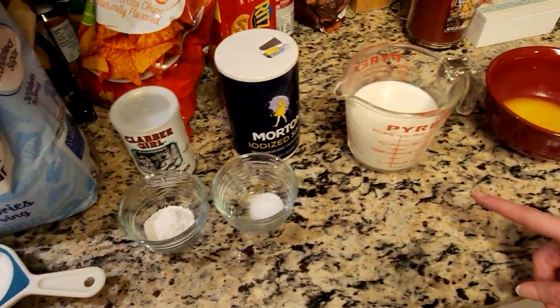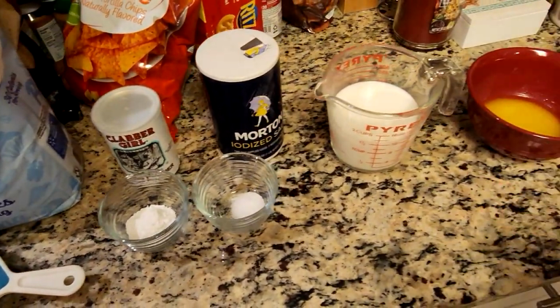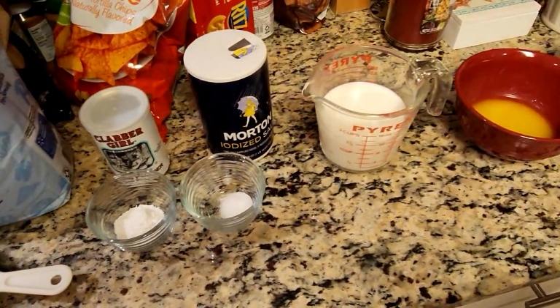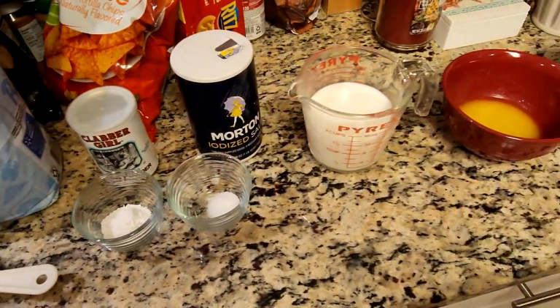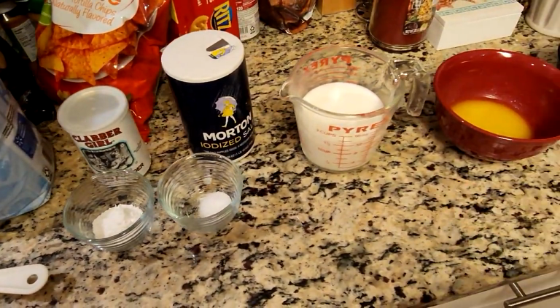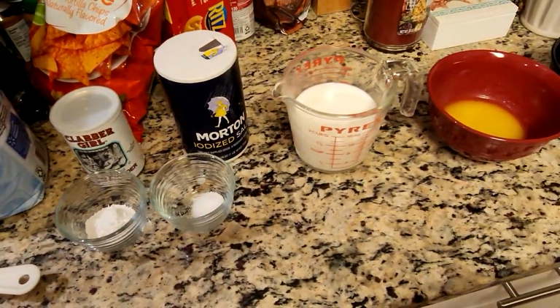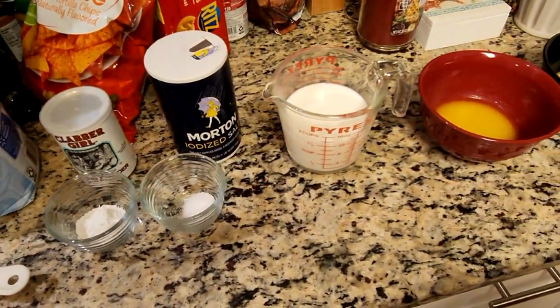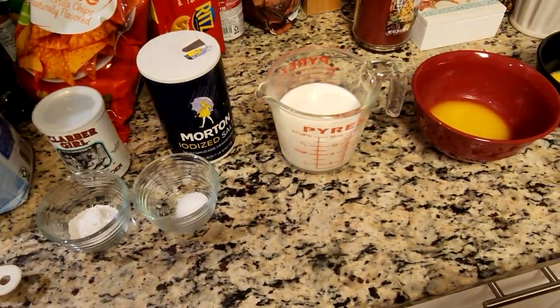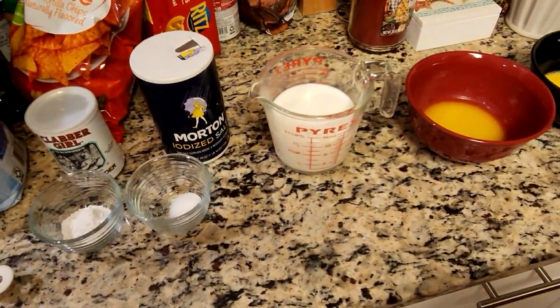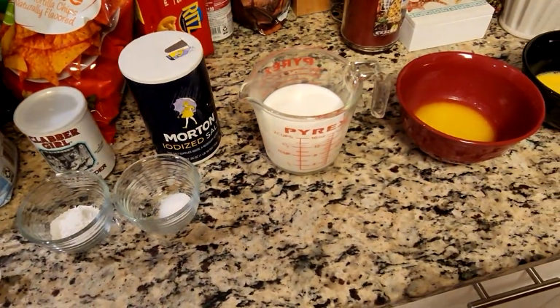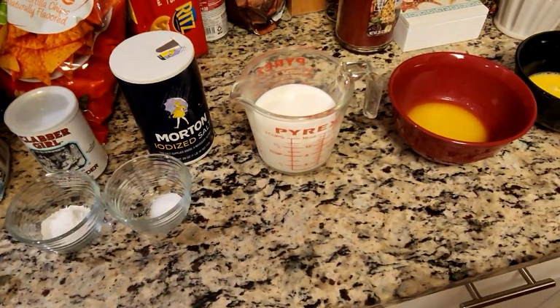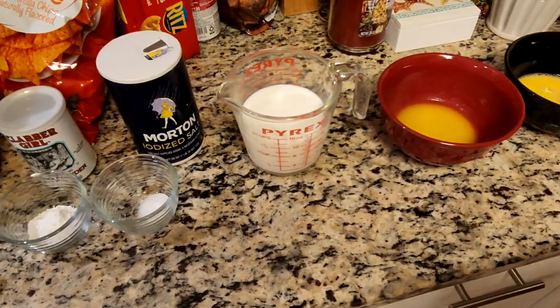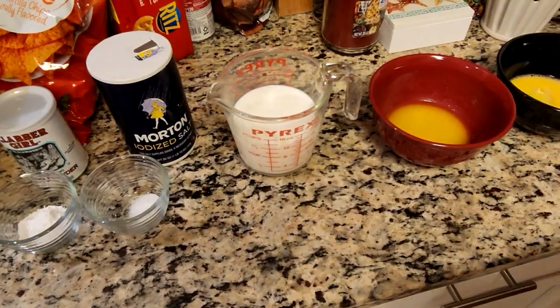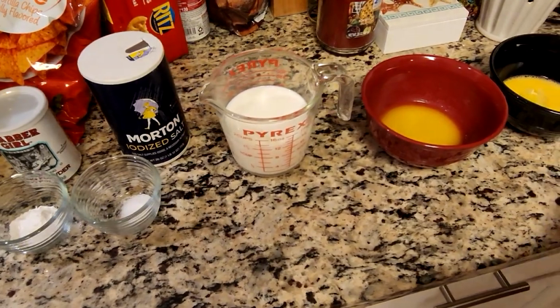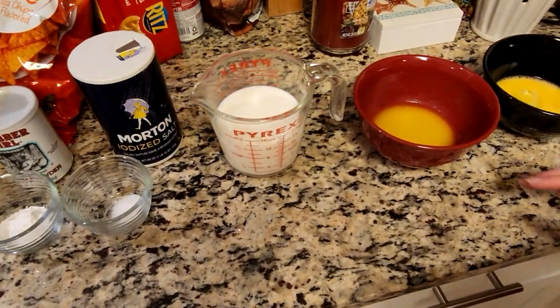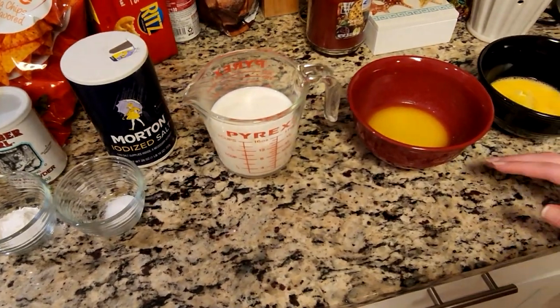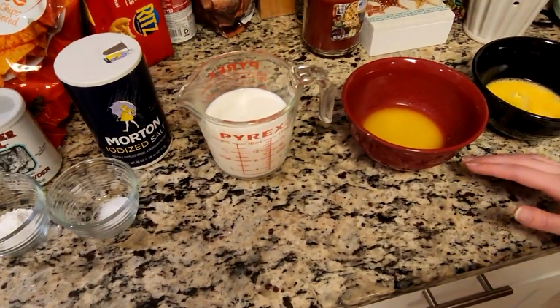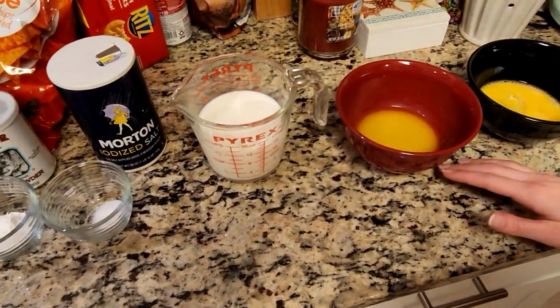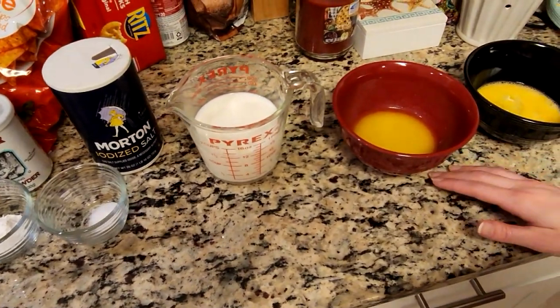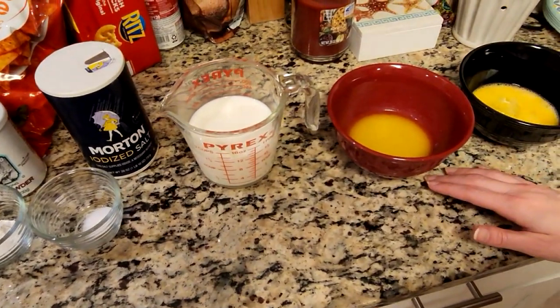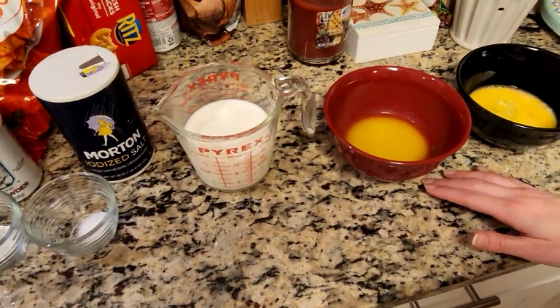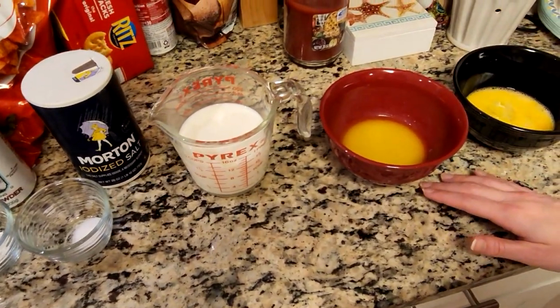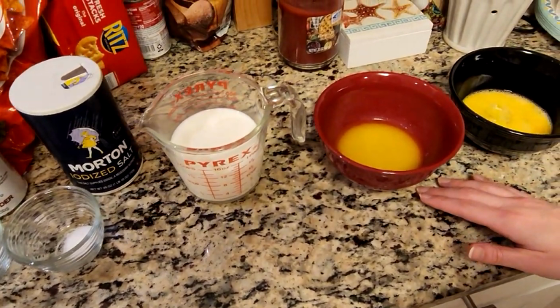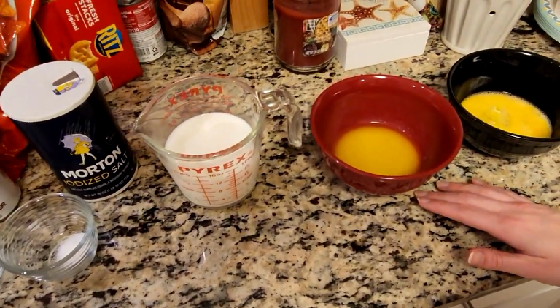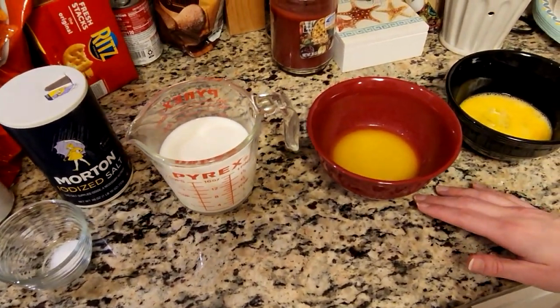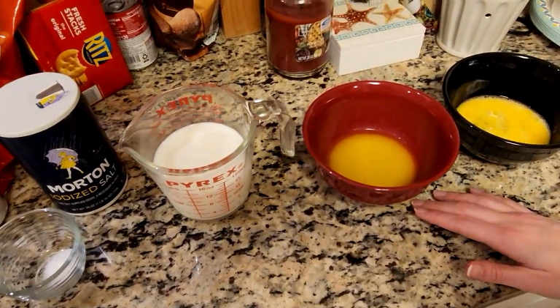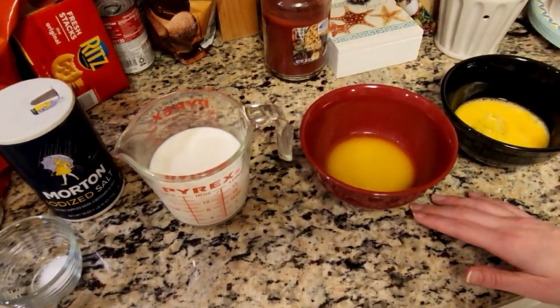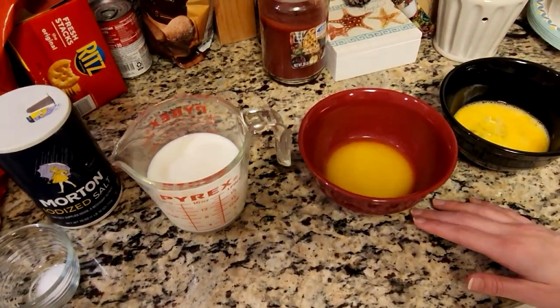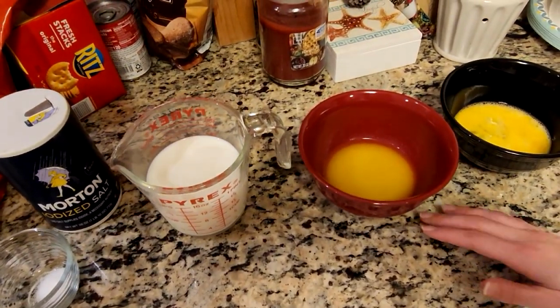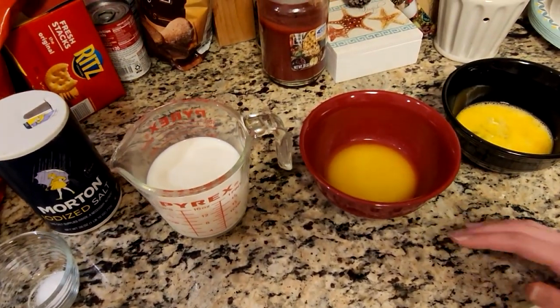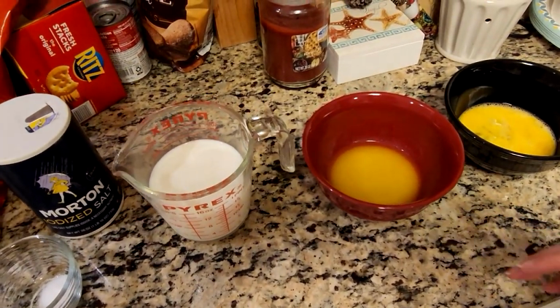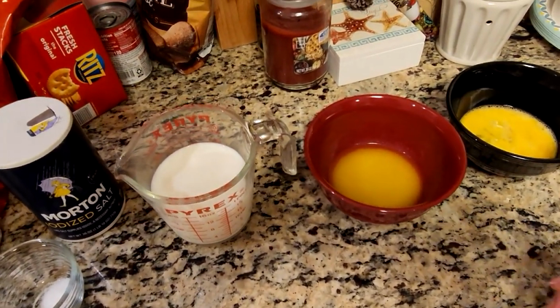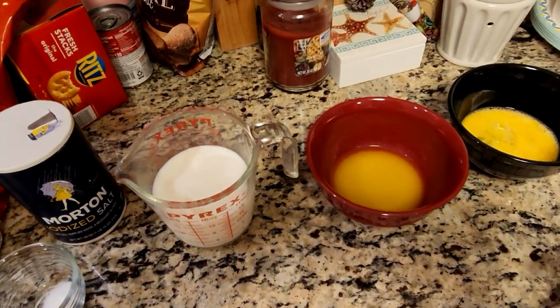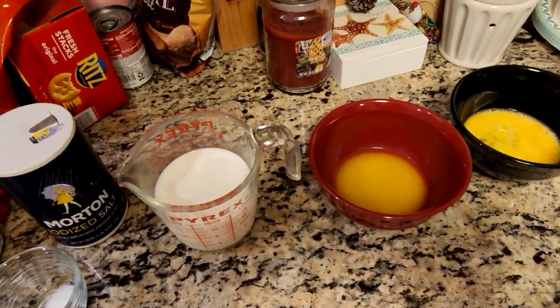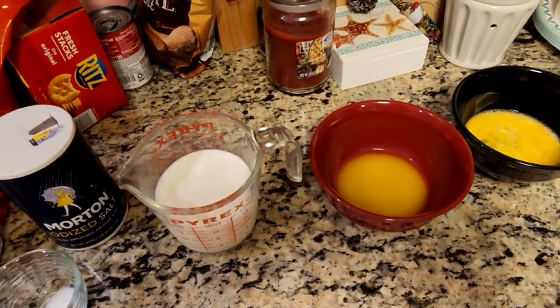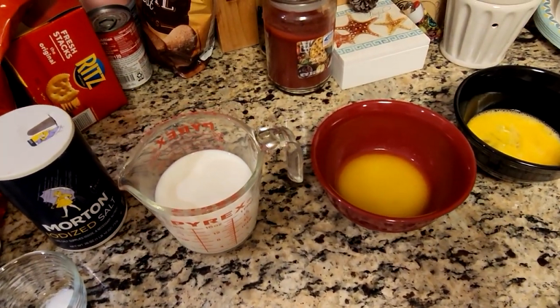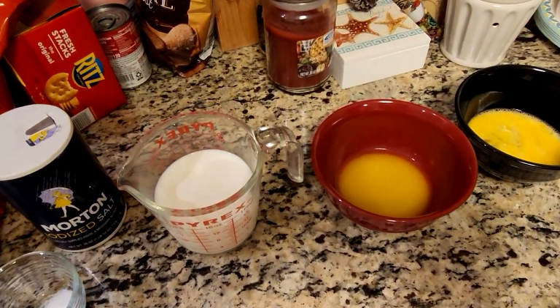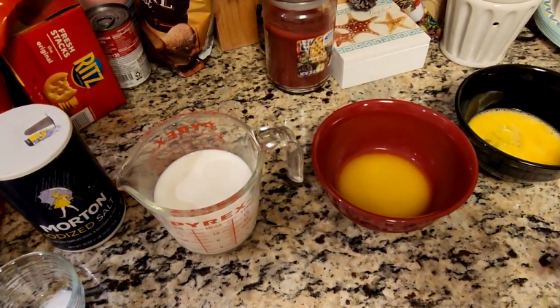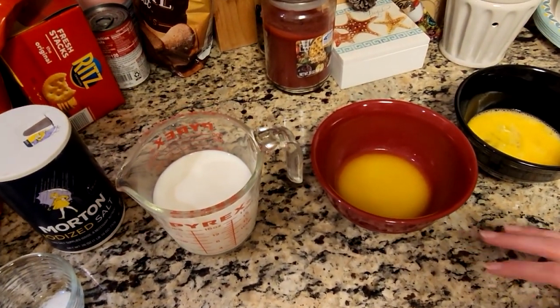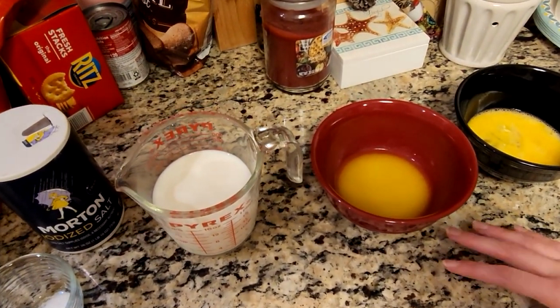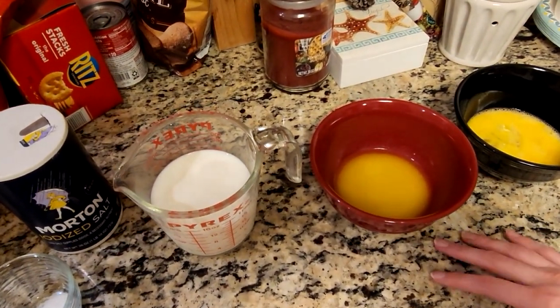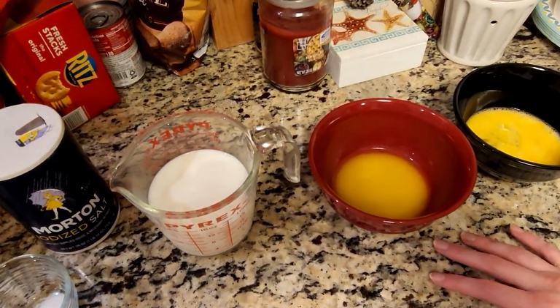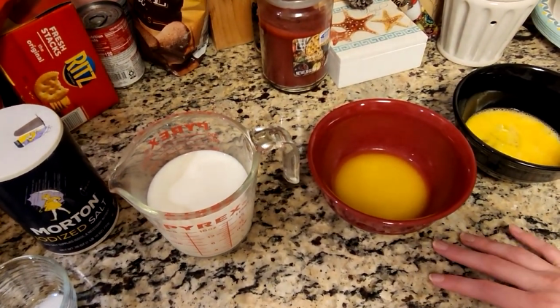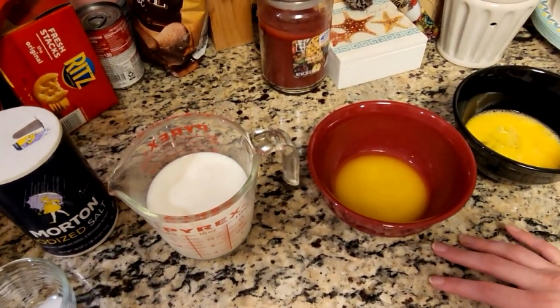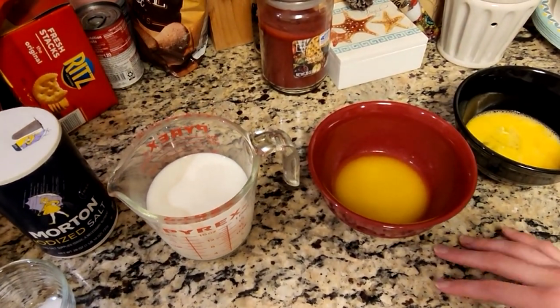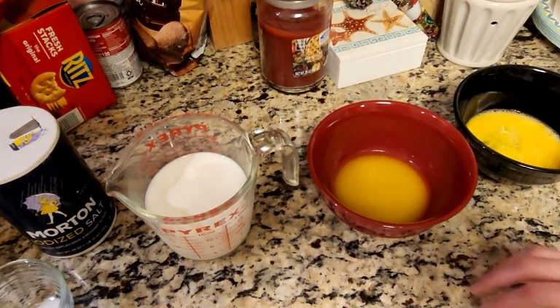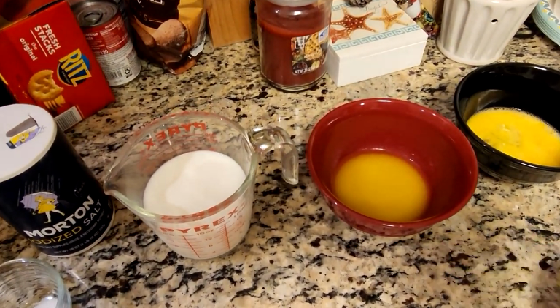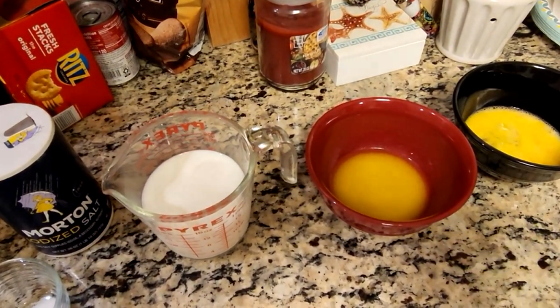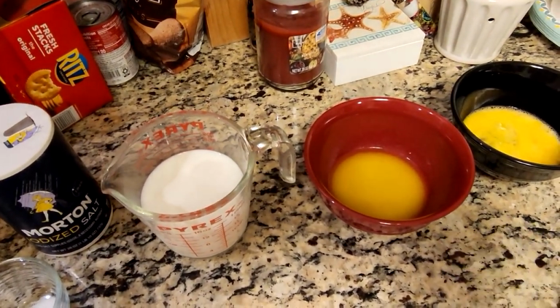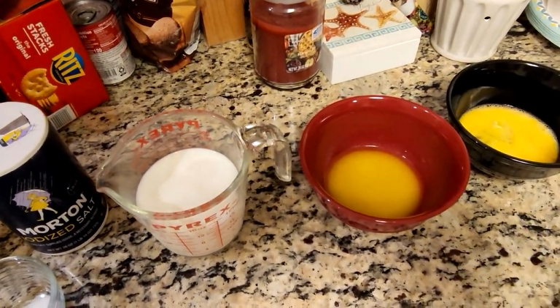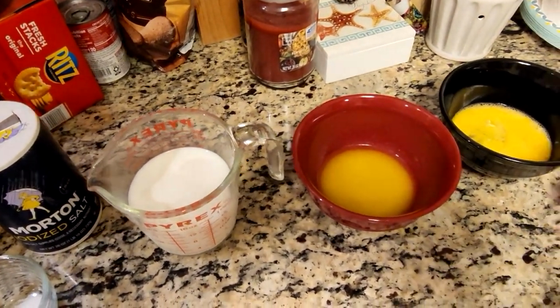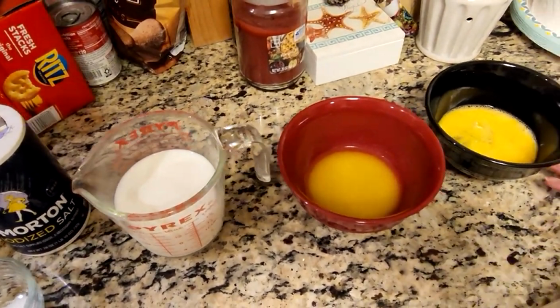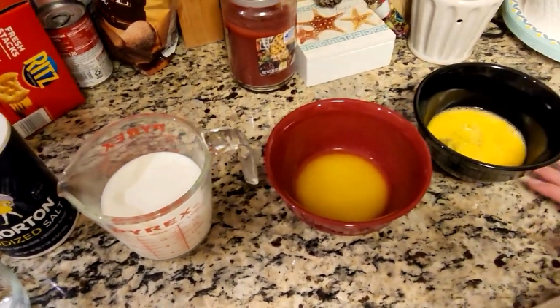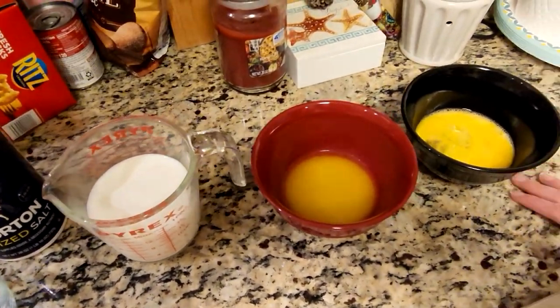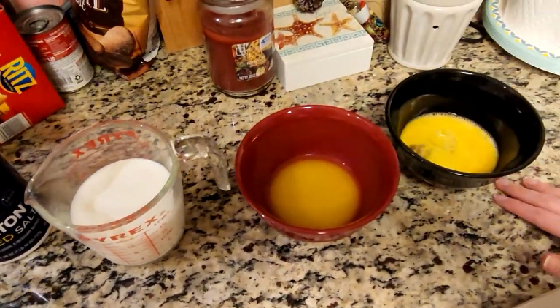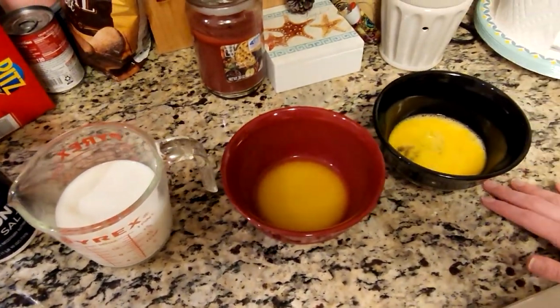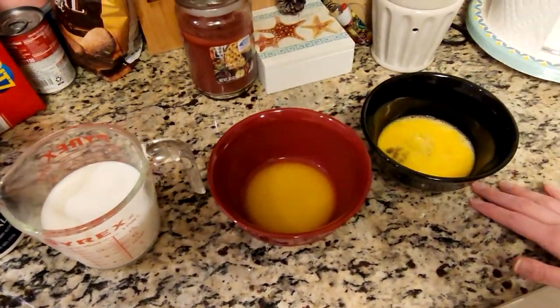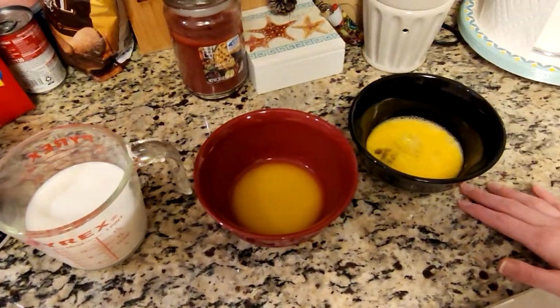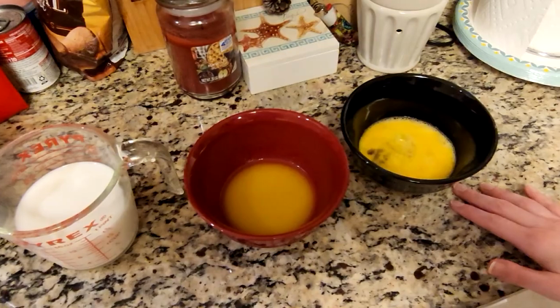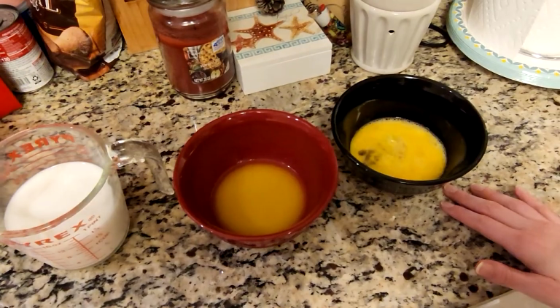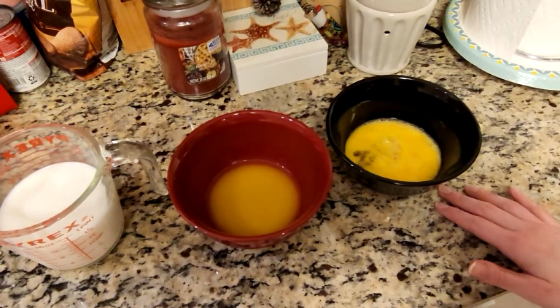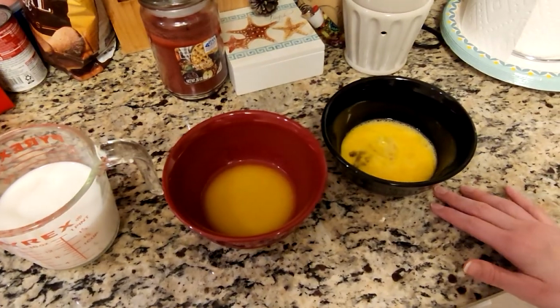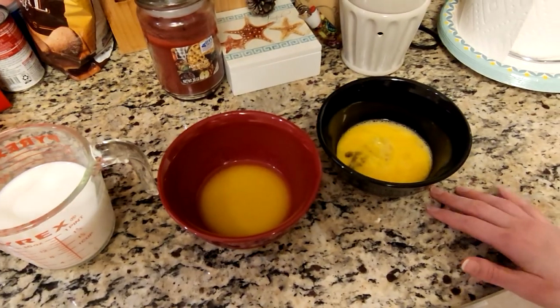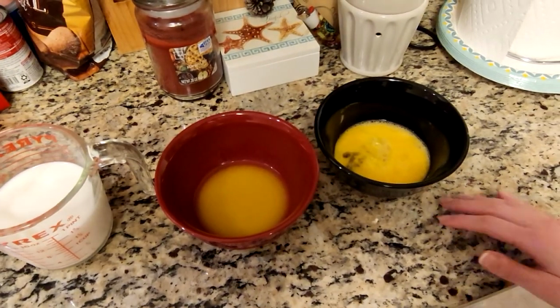We're also going to need one and a half cups of milk, one third cup of margarine or butter — we melted this down — and two eggs already beaten.